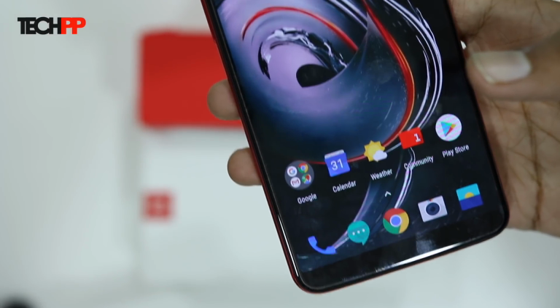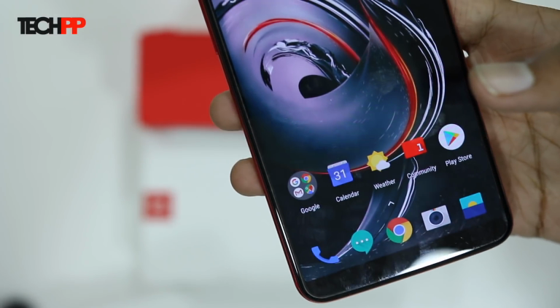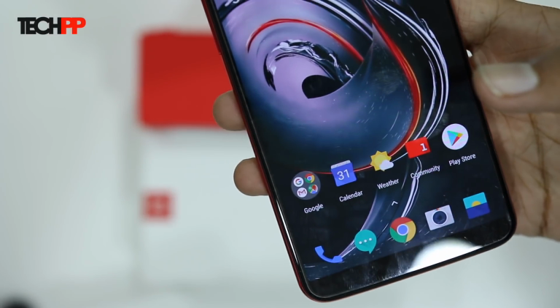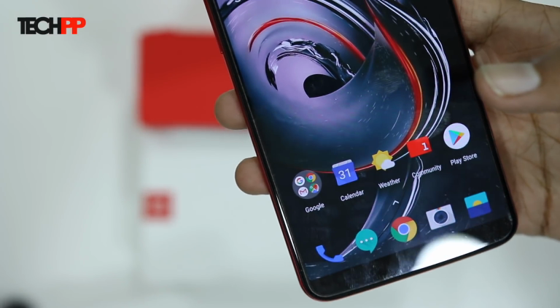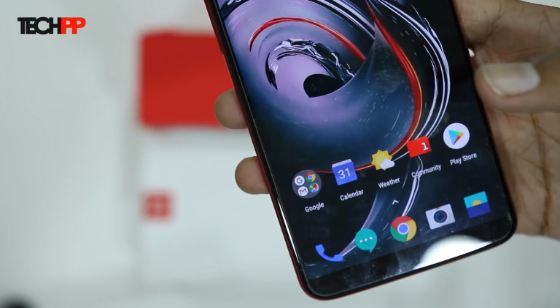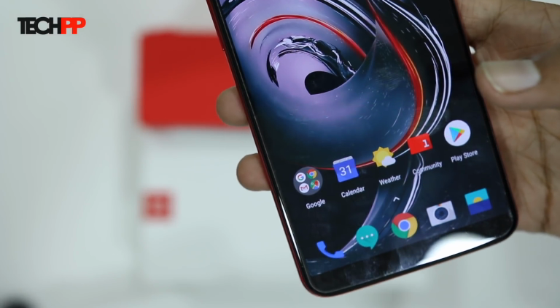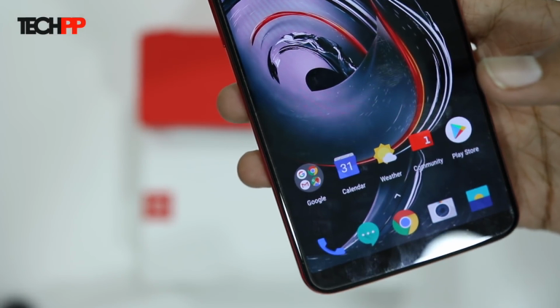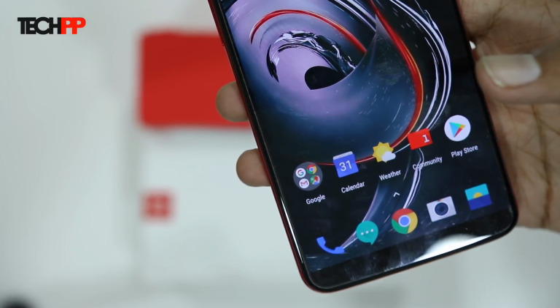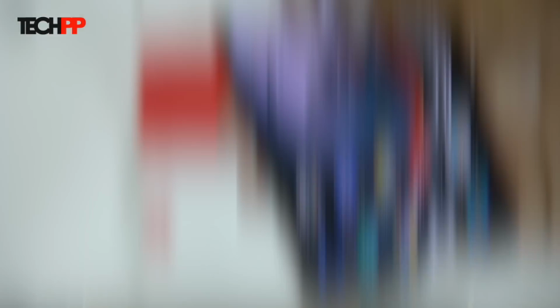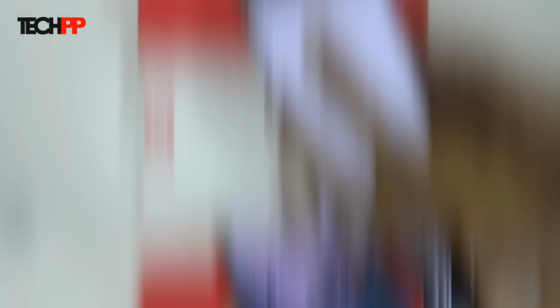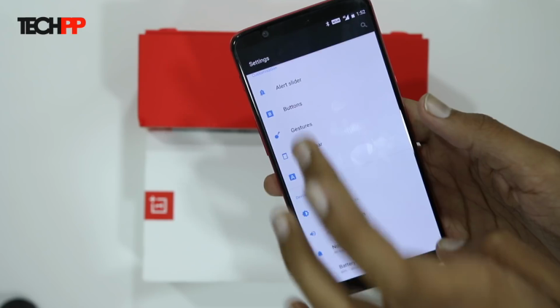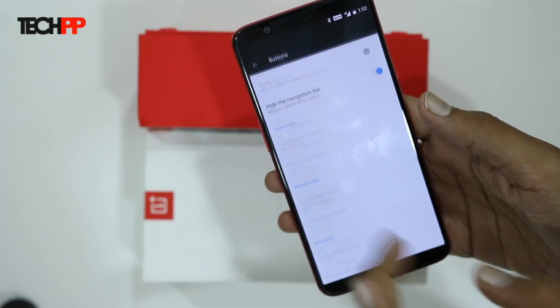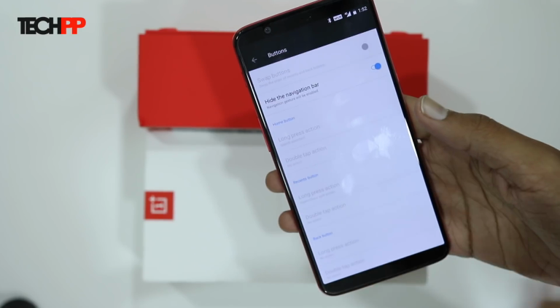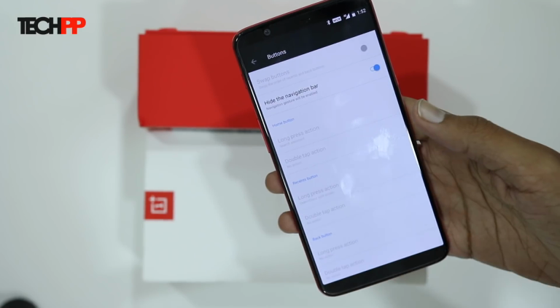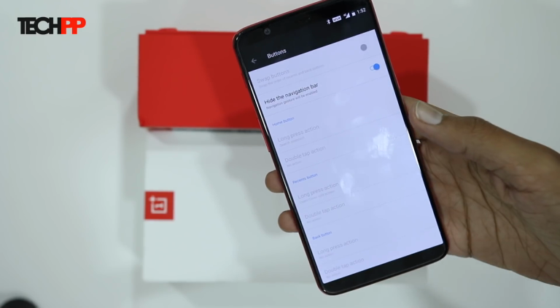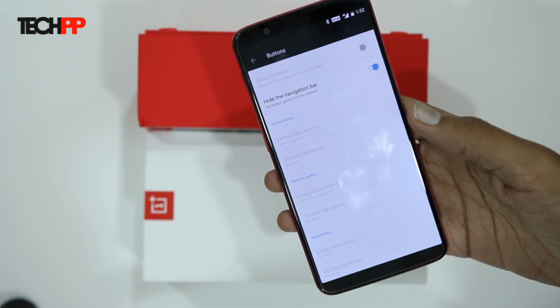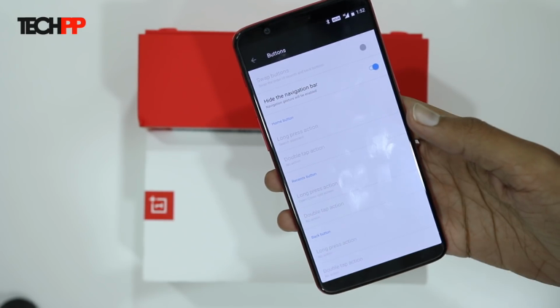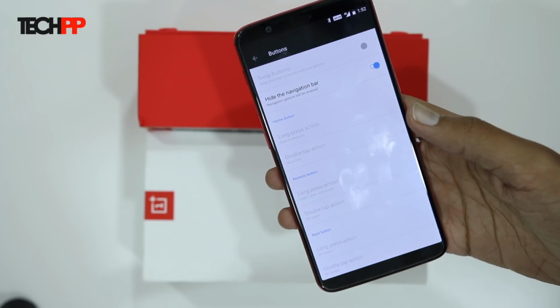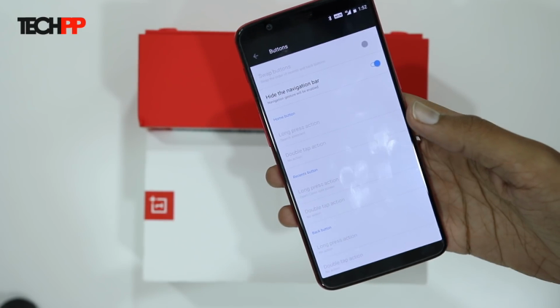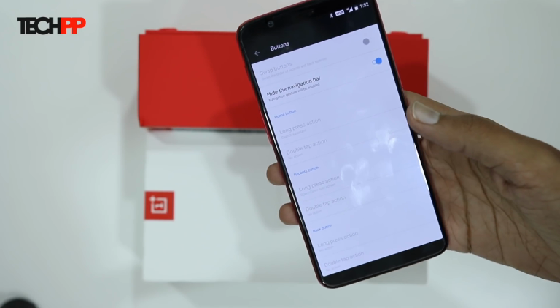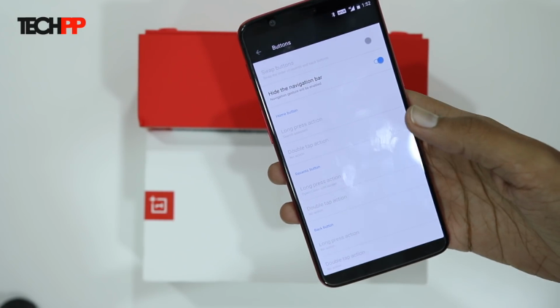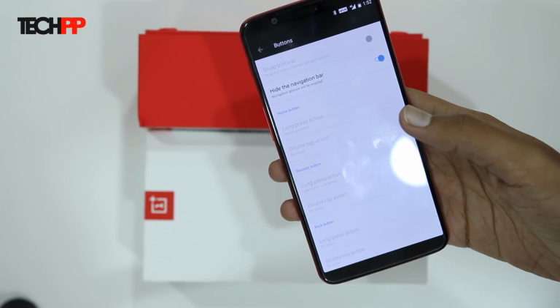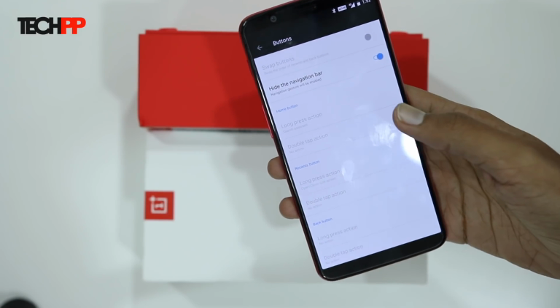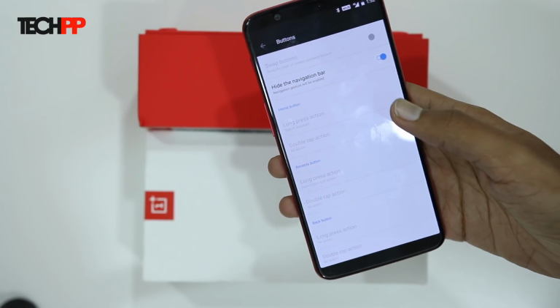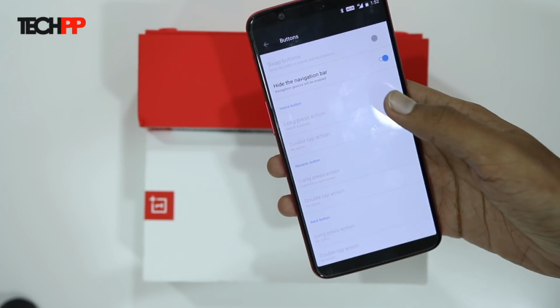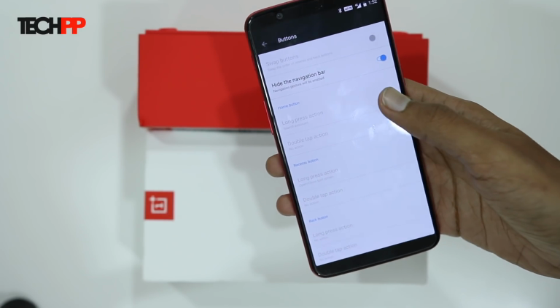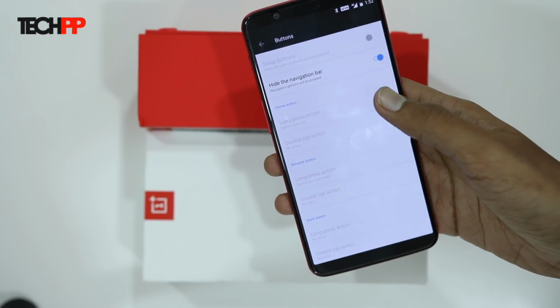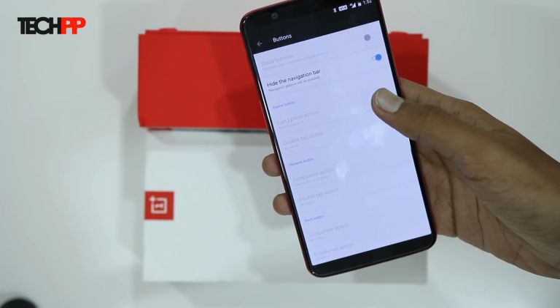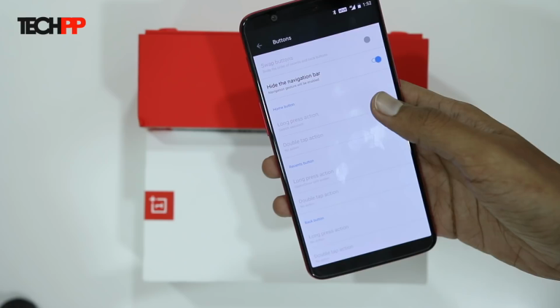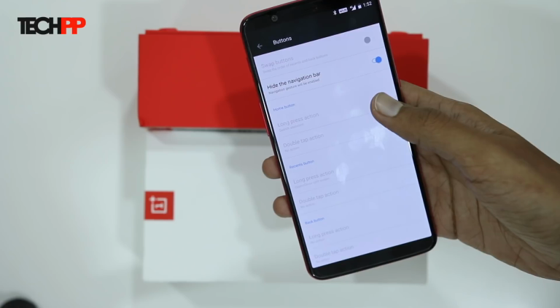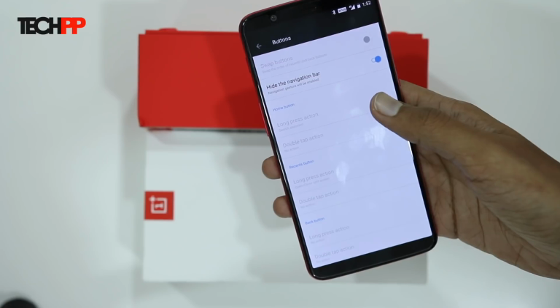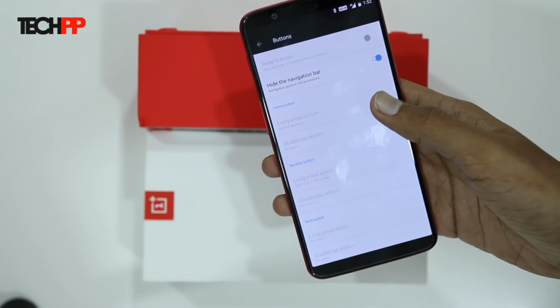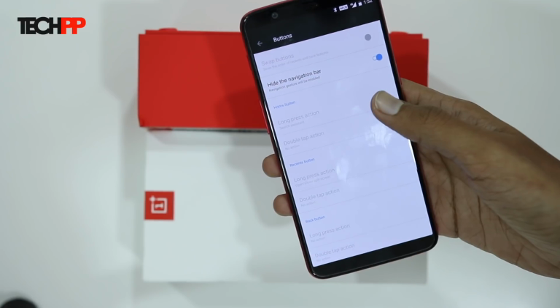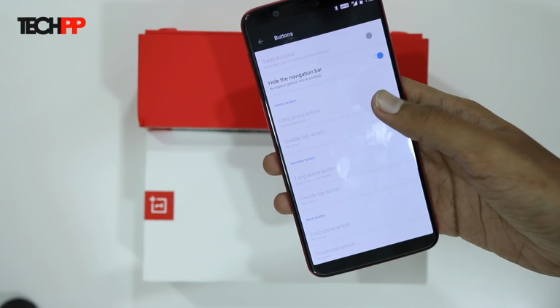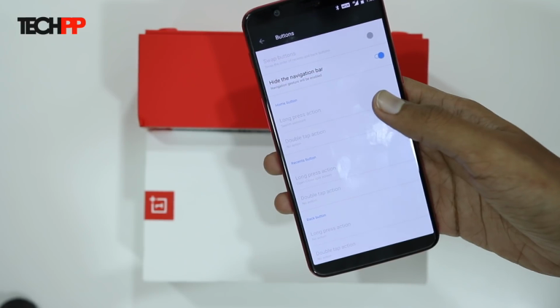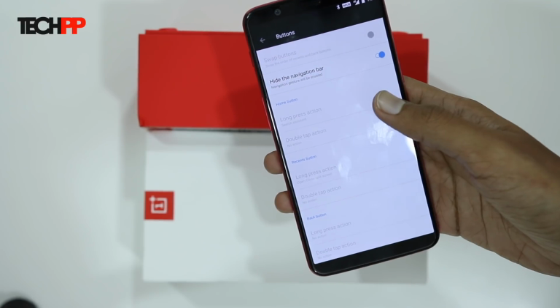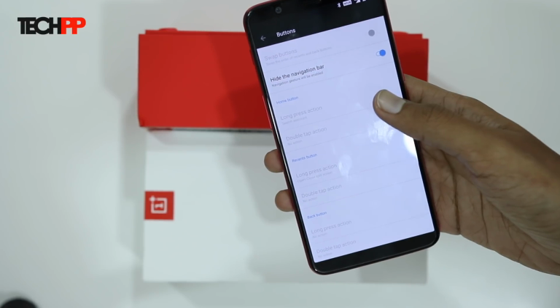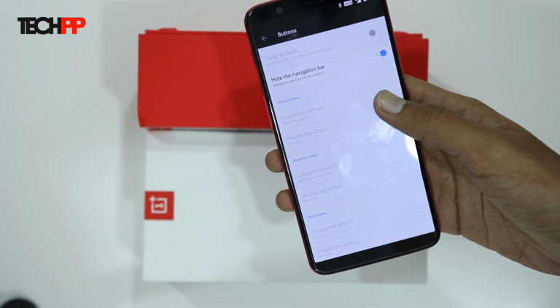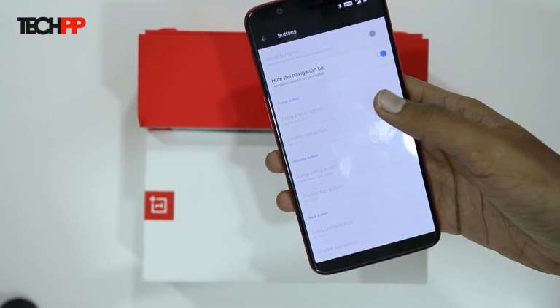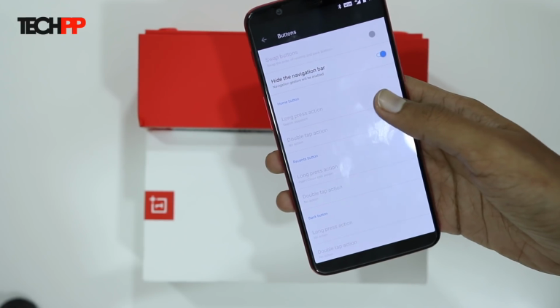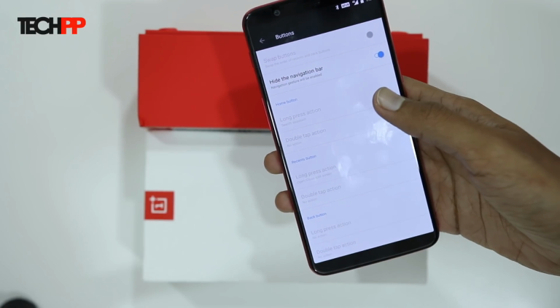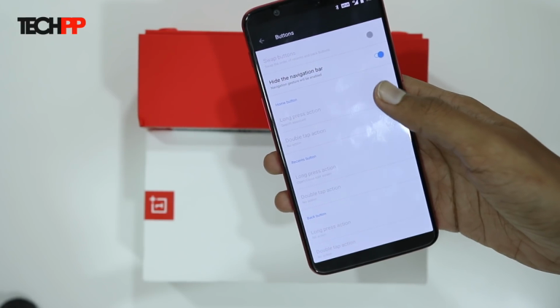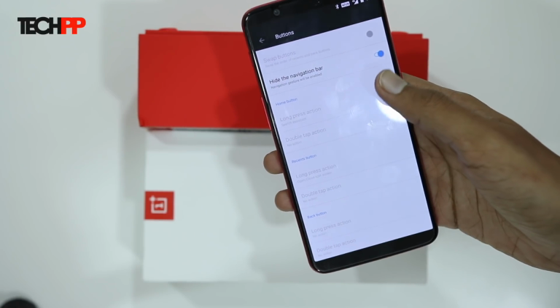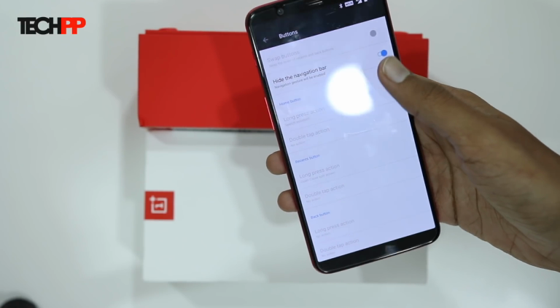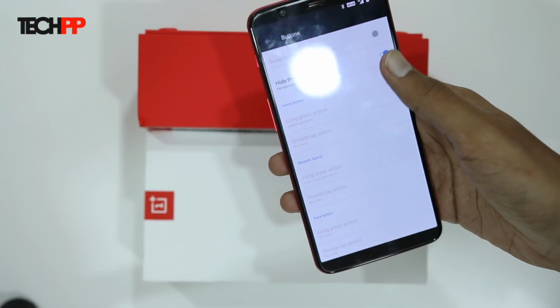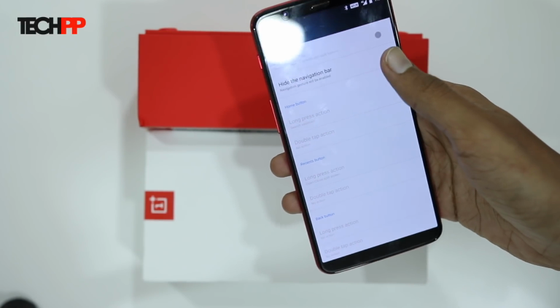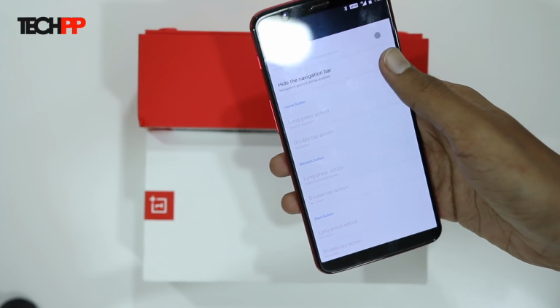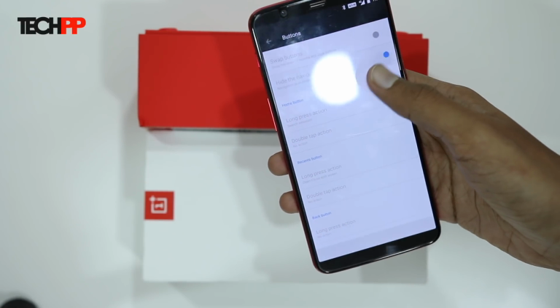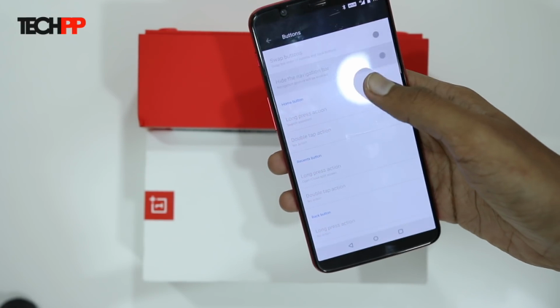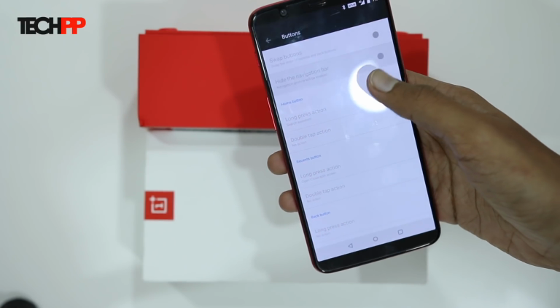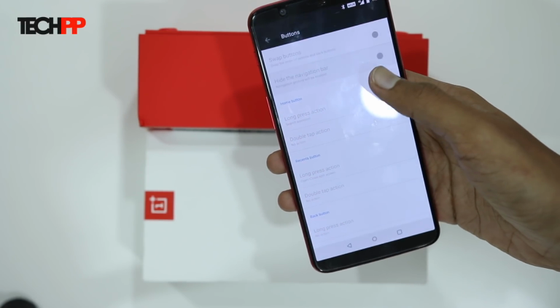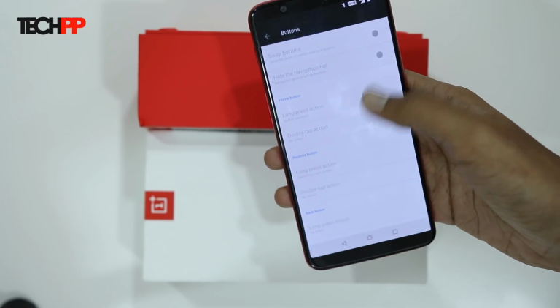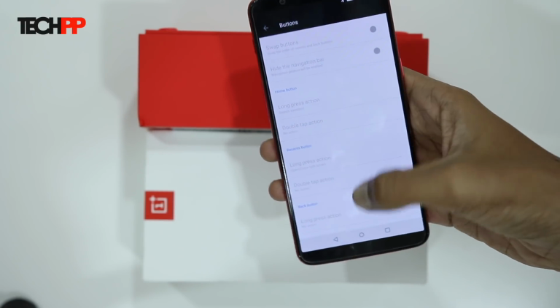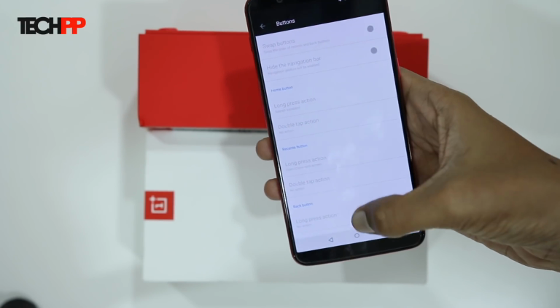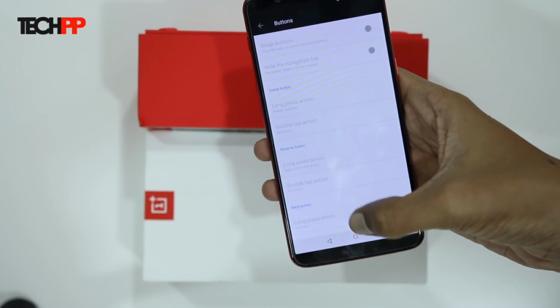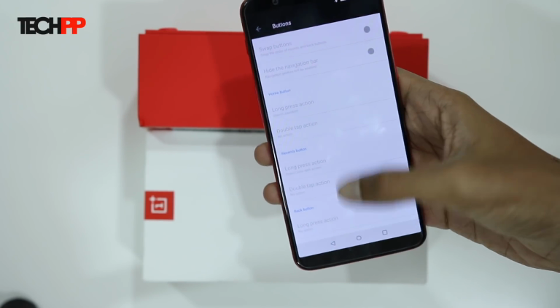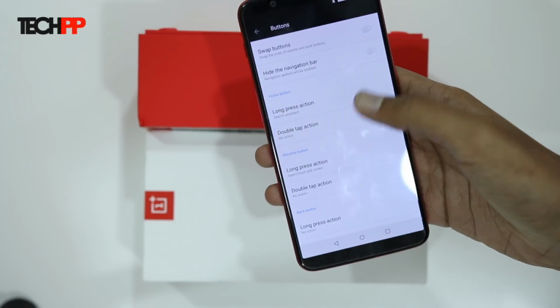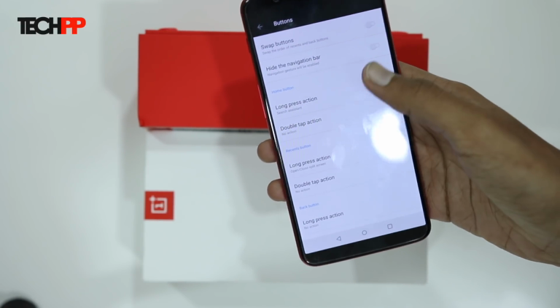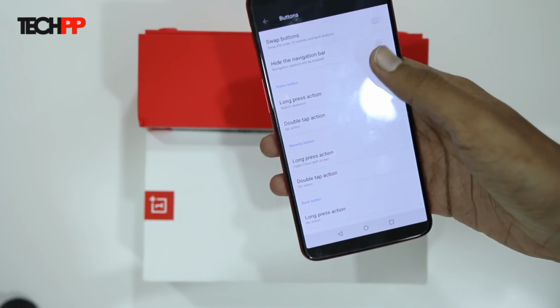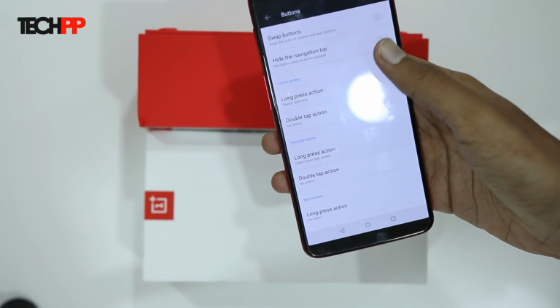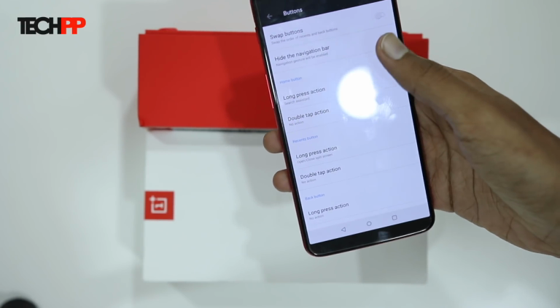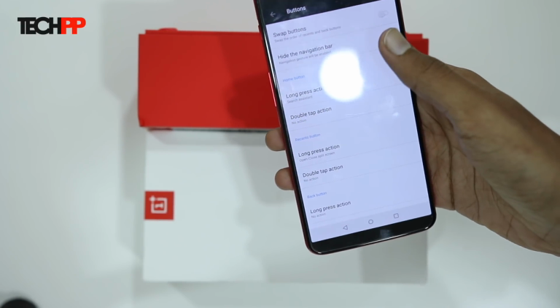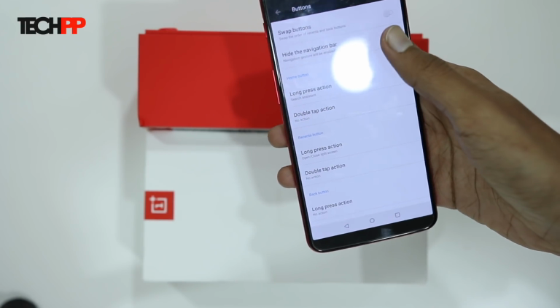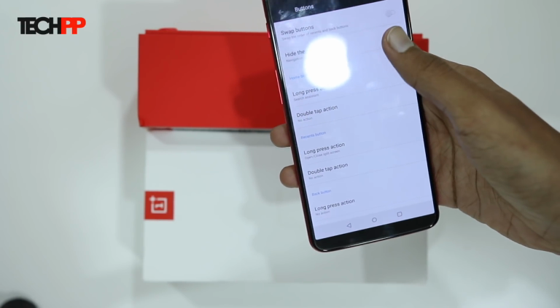Here's how it works: the option is located inside the button settings and can be enabled by tapping the item which says 'hide the navigation bar.'